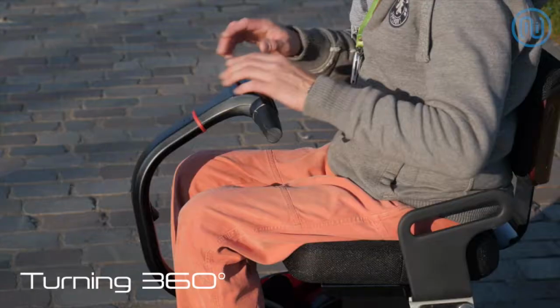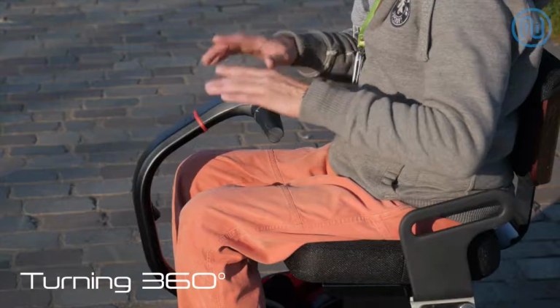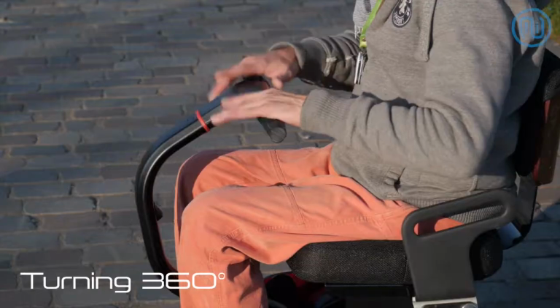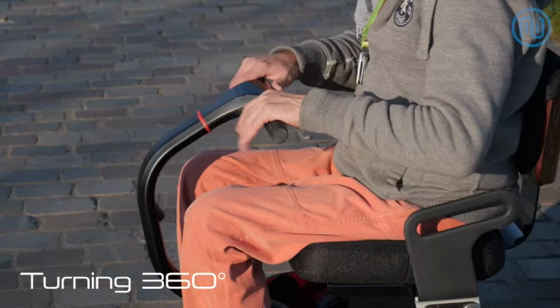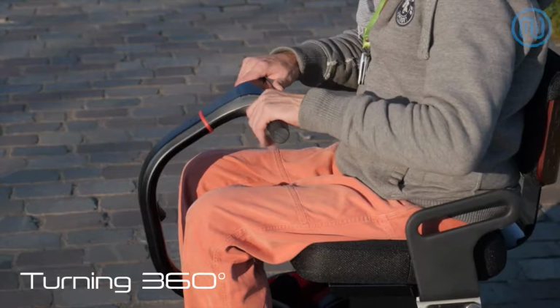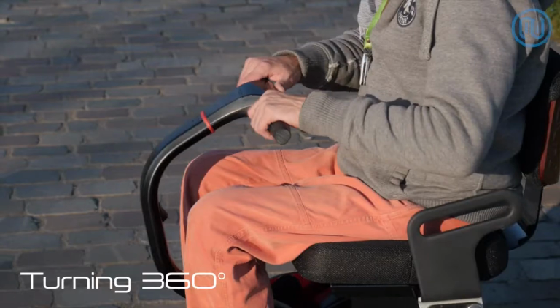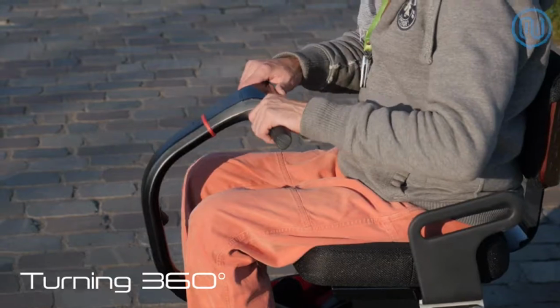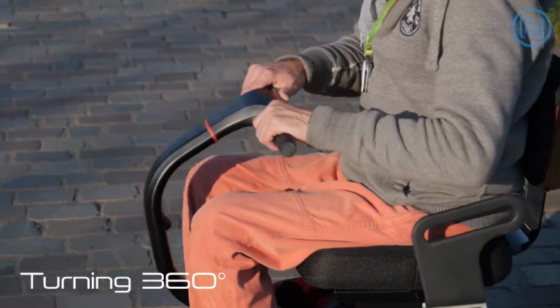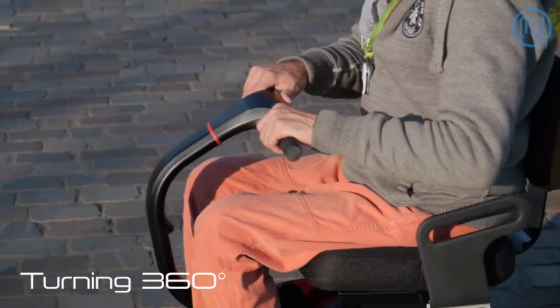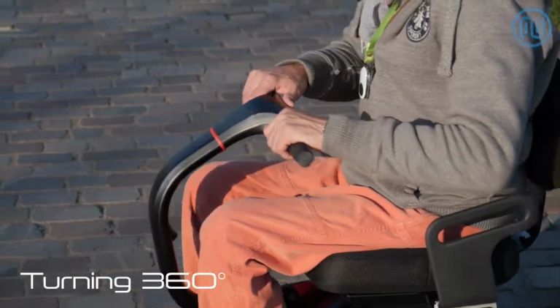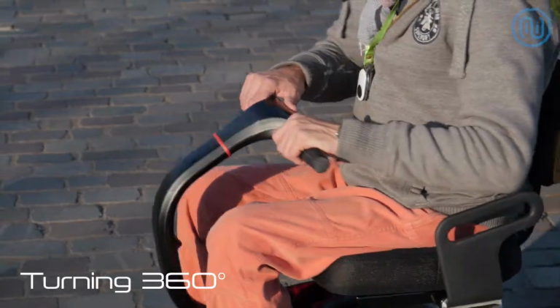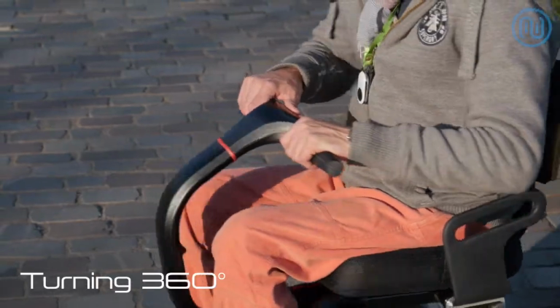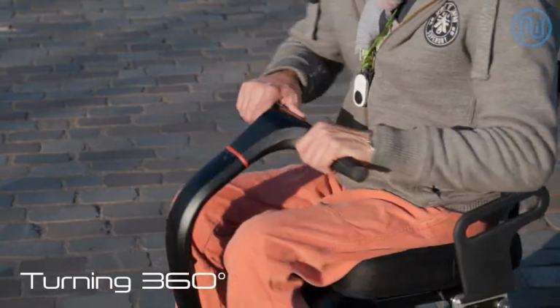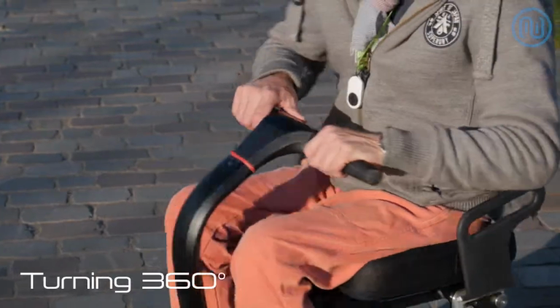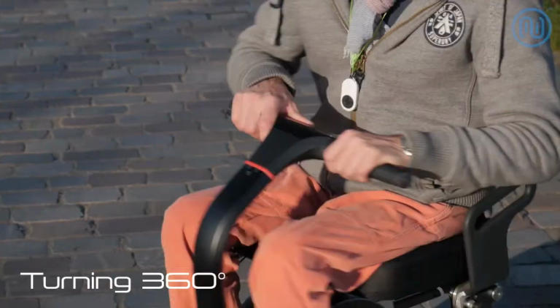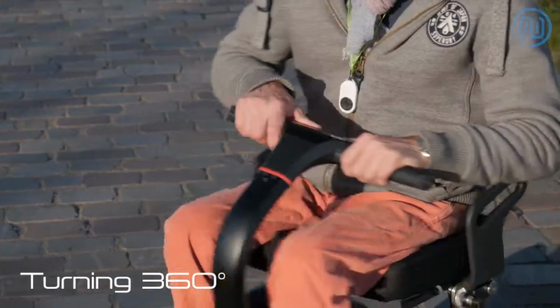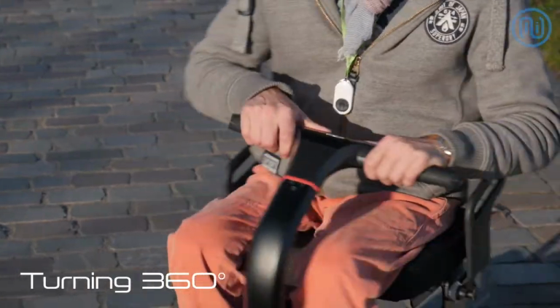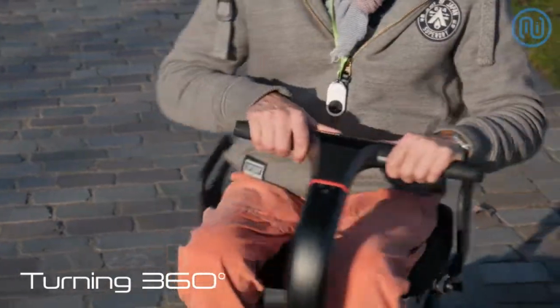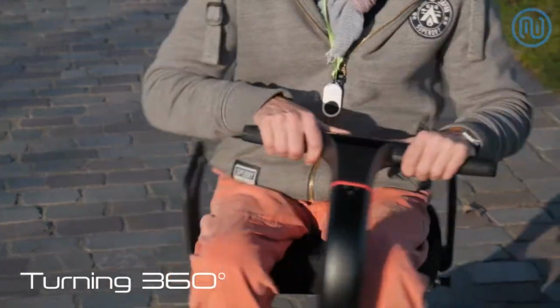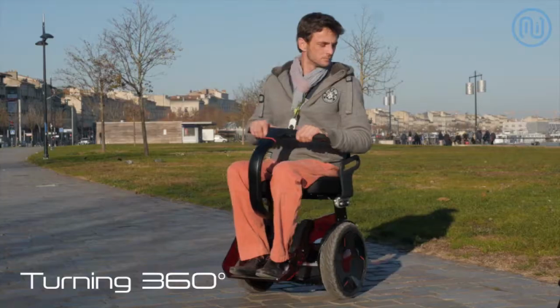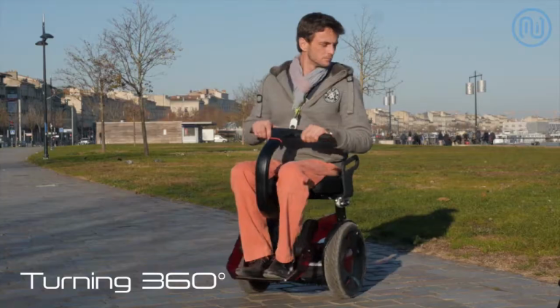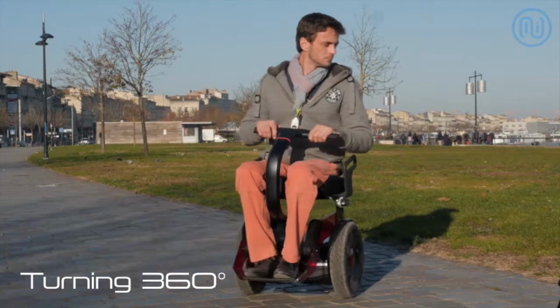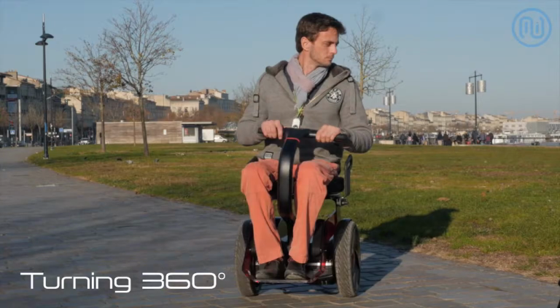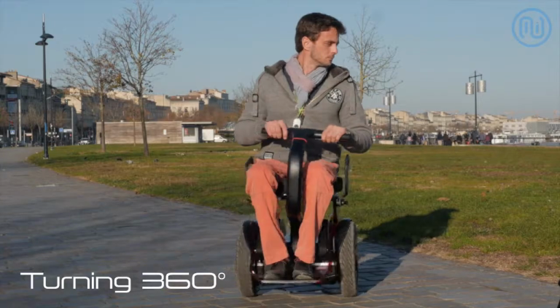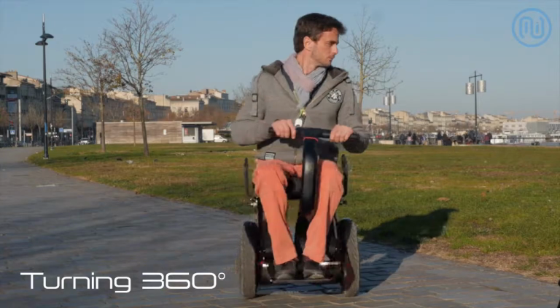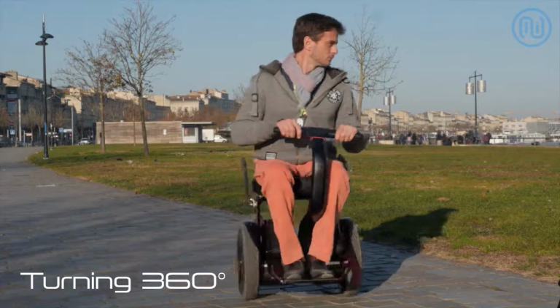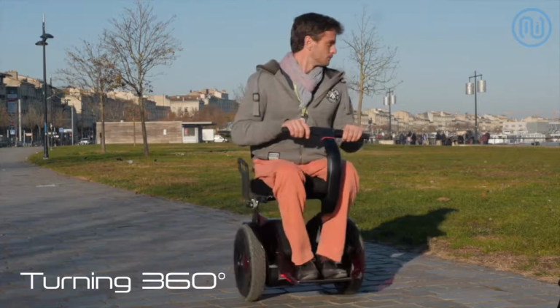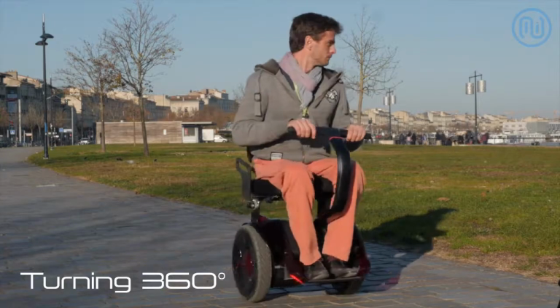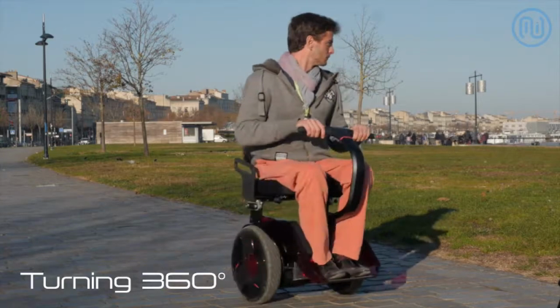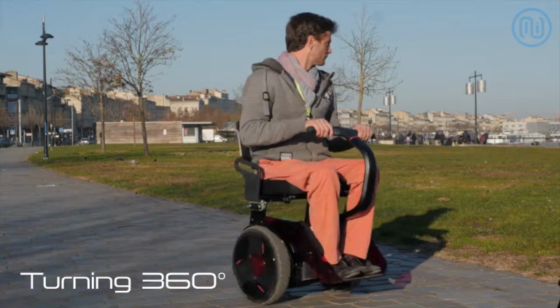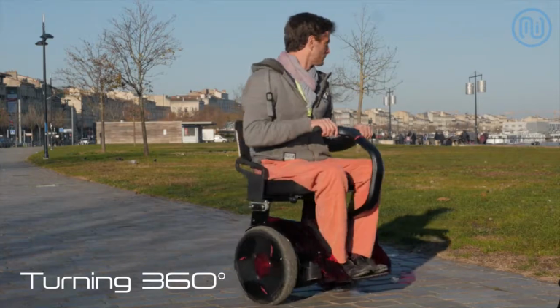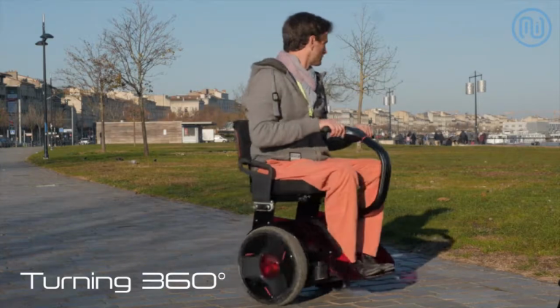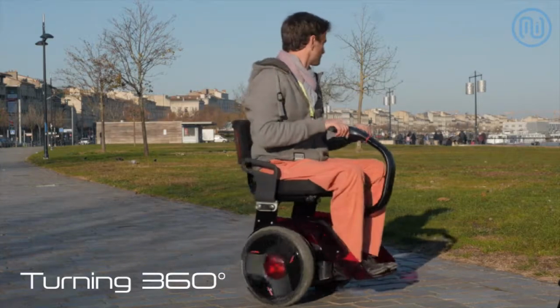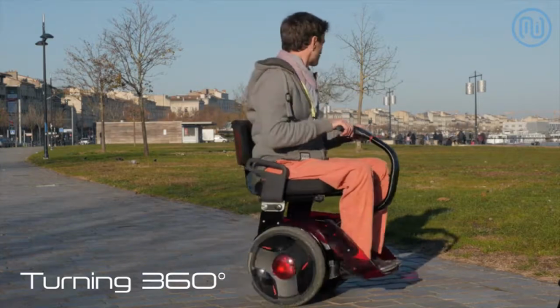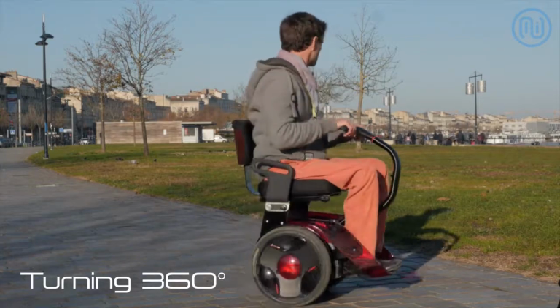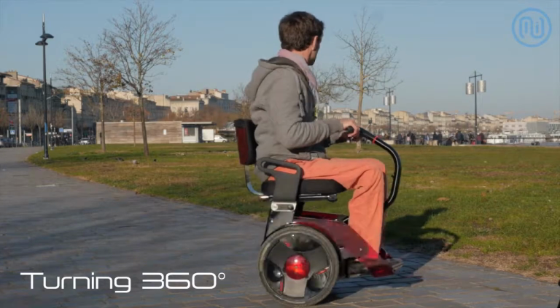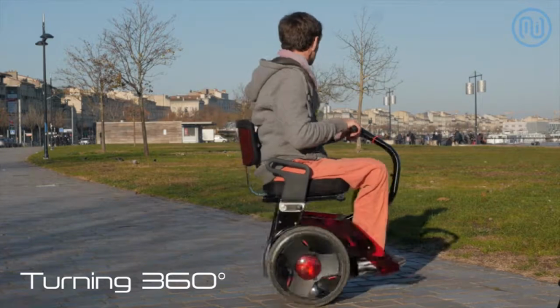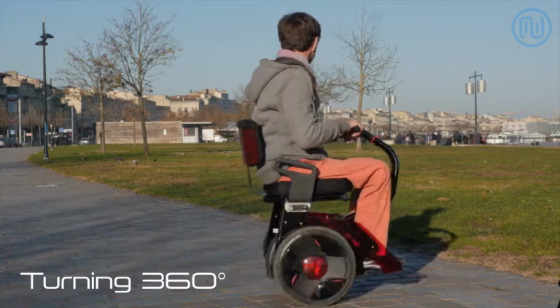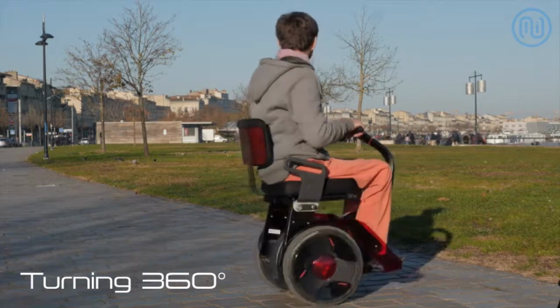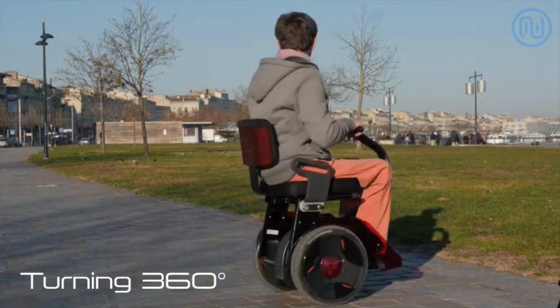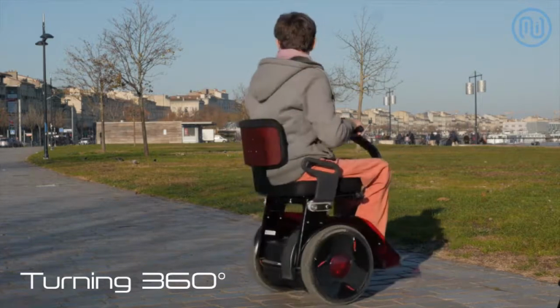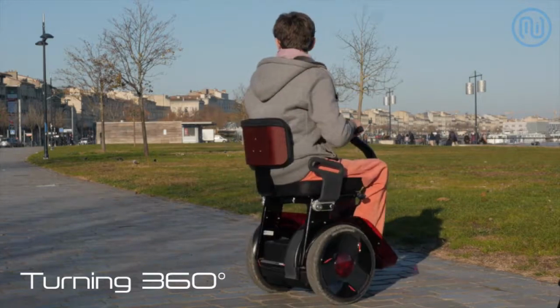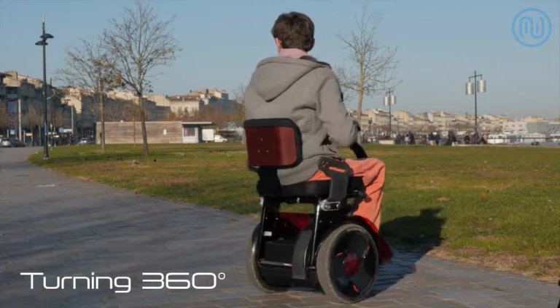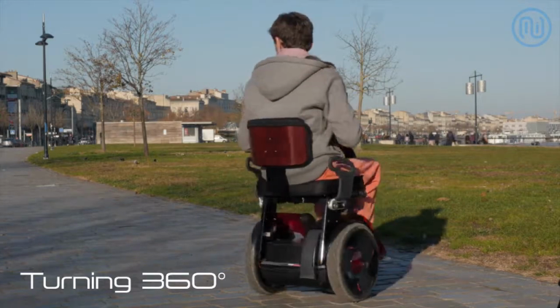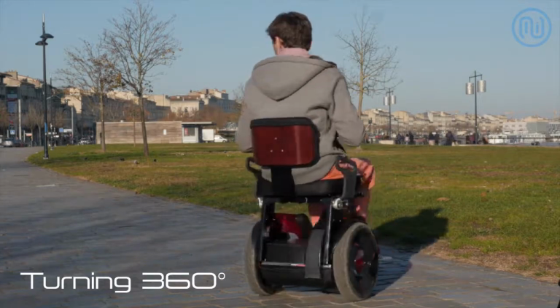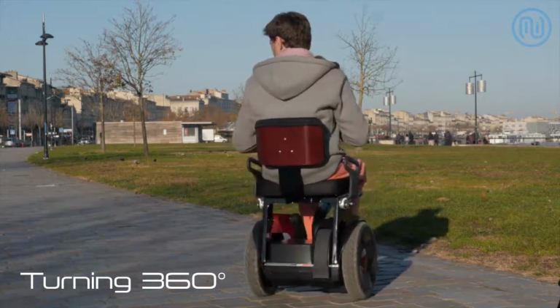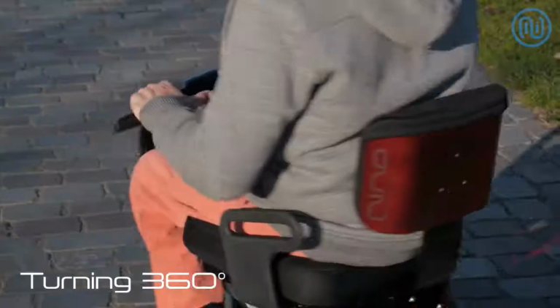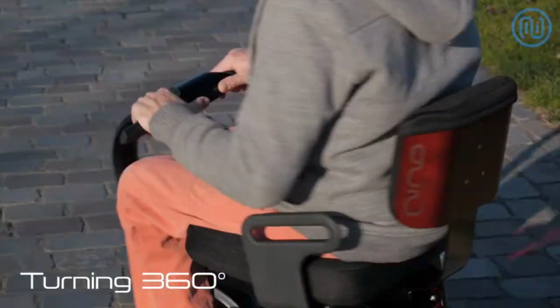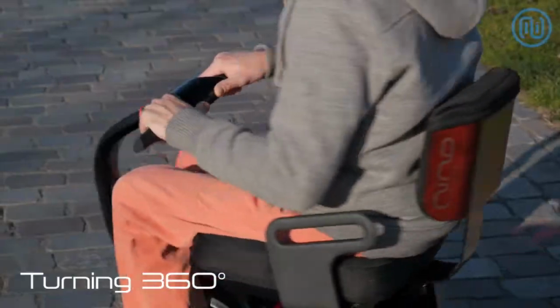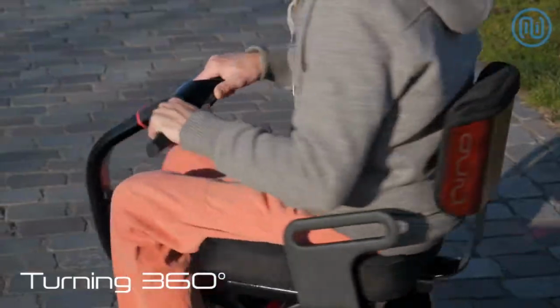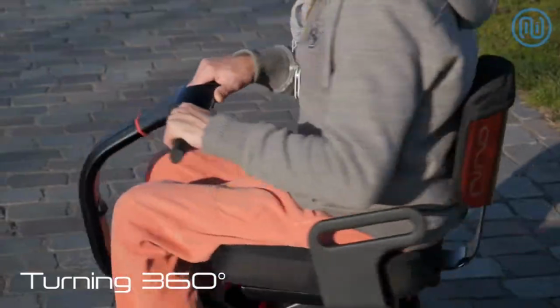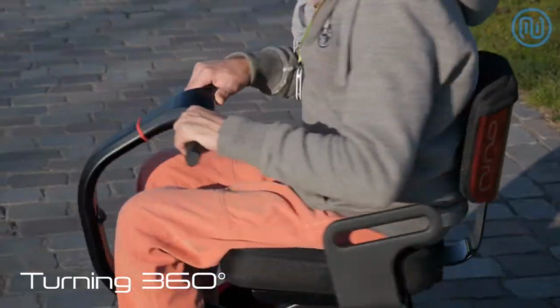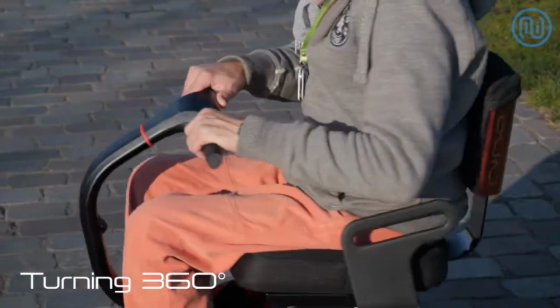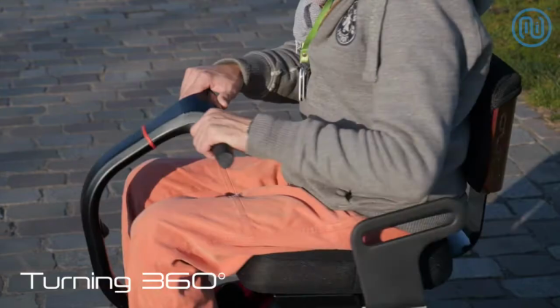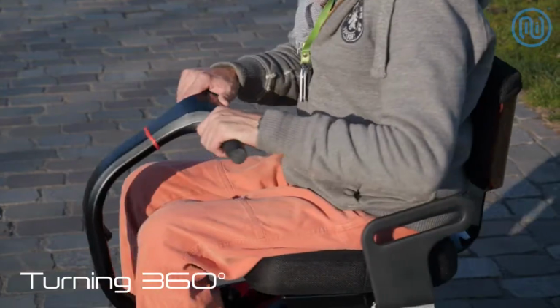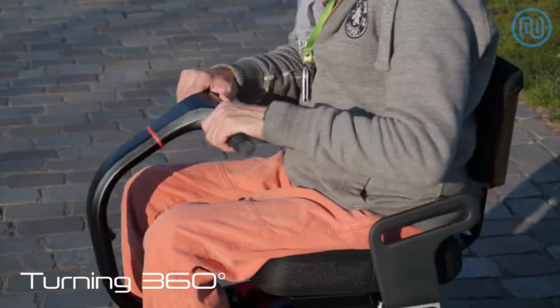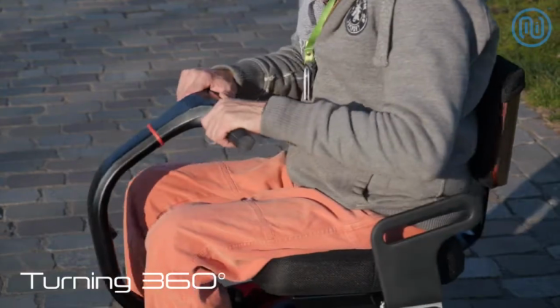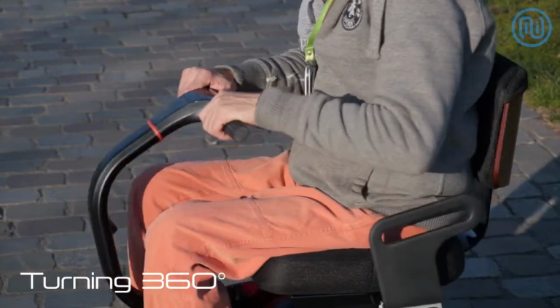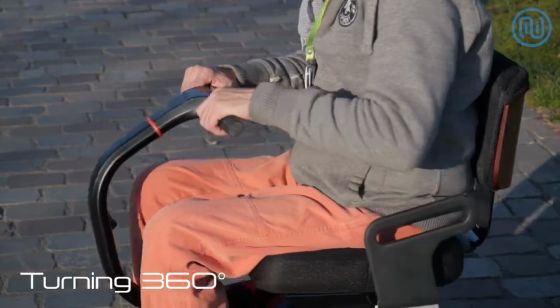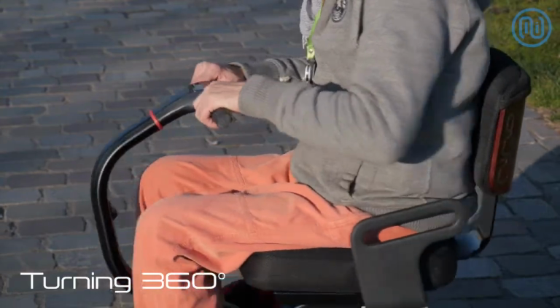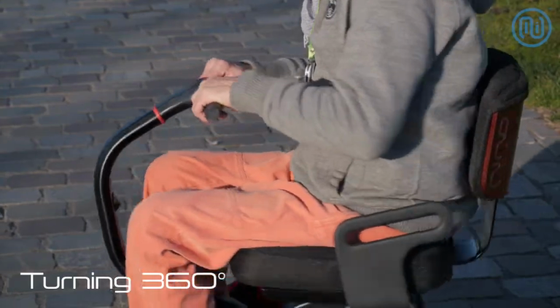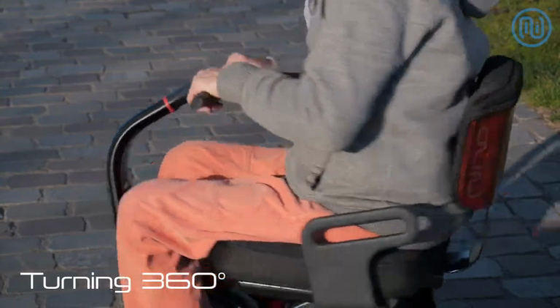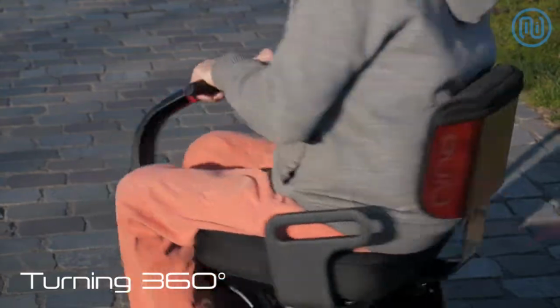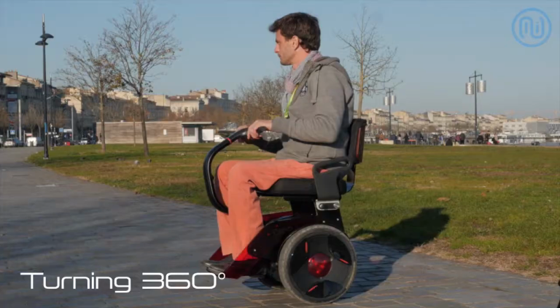Slightly pushing the handlebar with your hands allows you to turn 360 degrees on the spot.